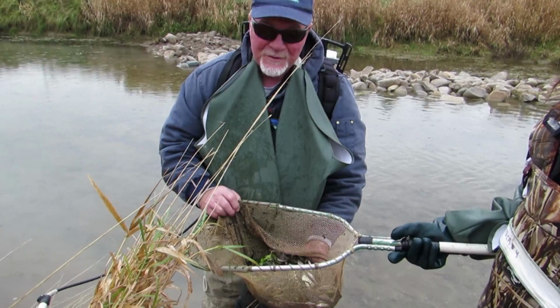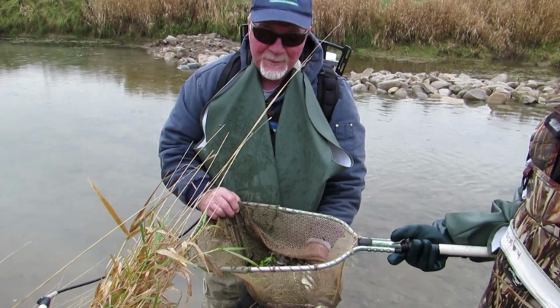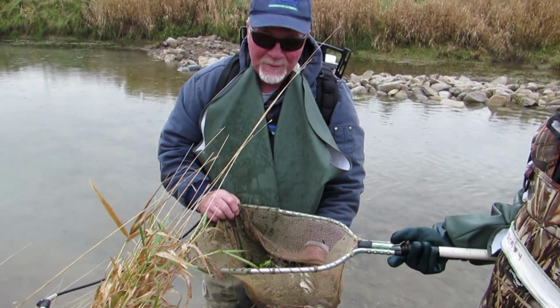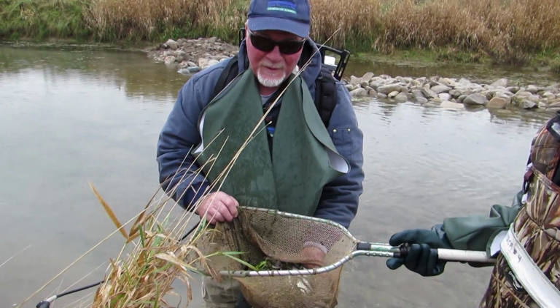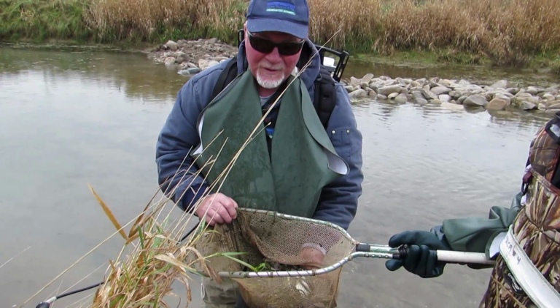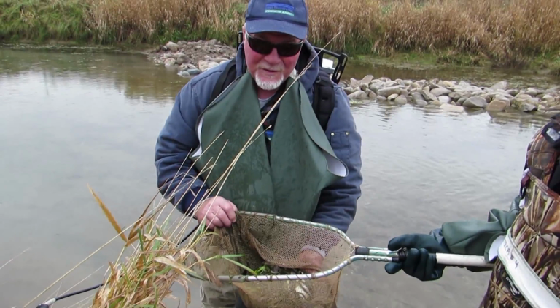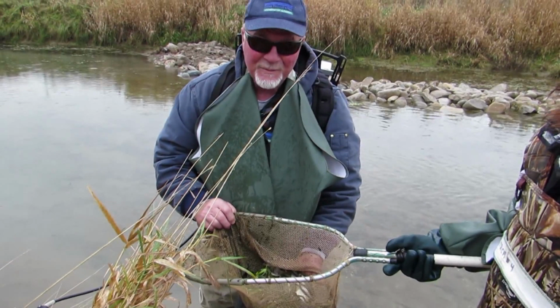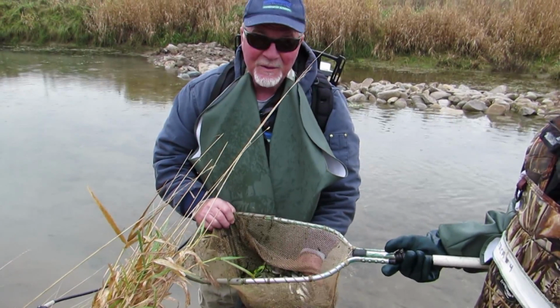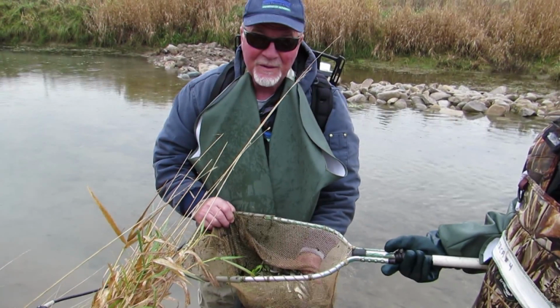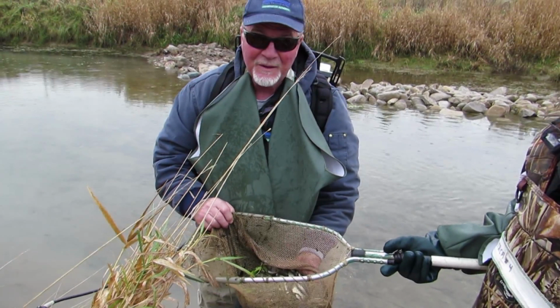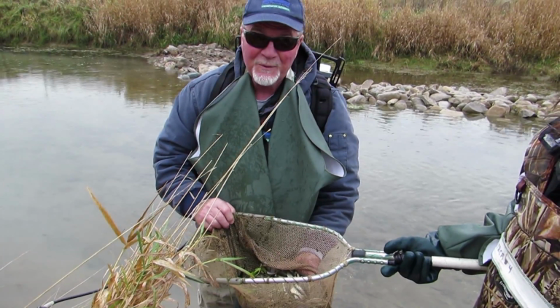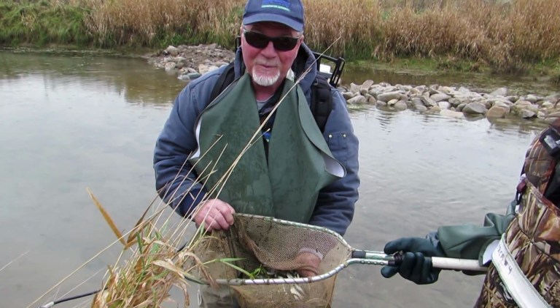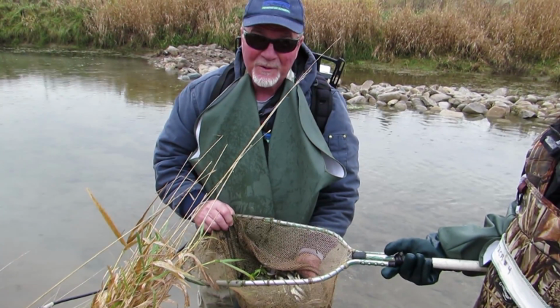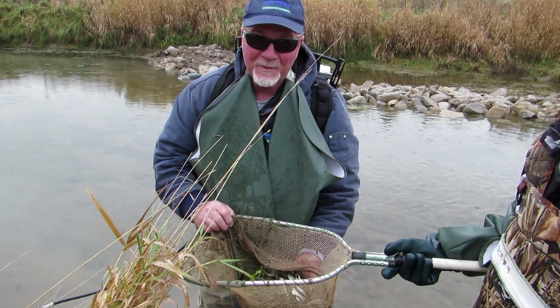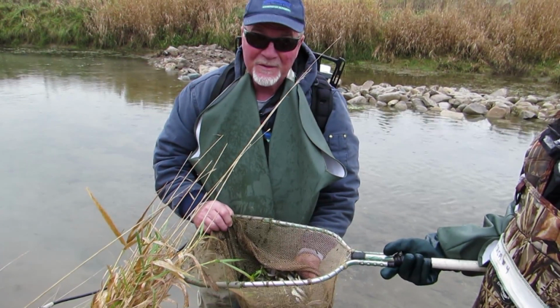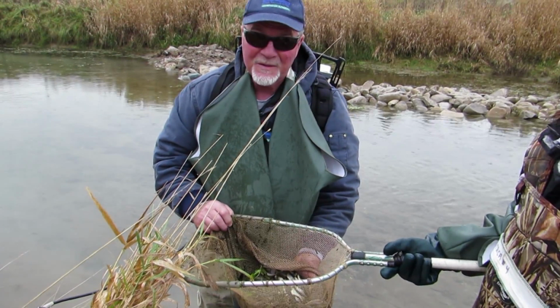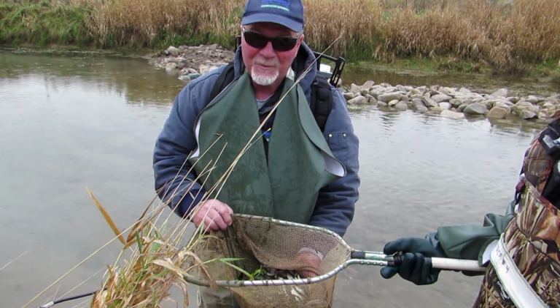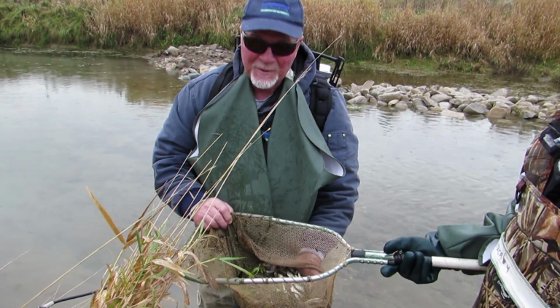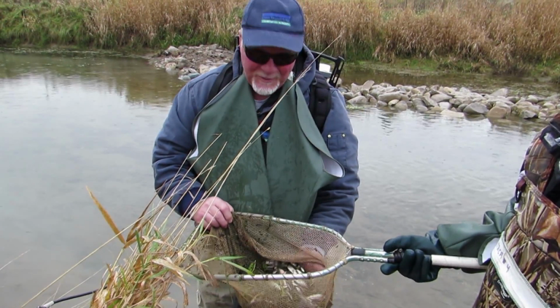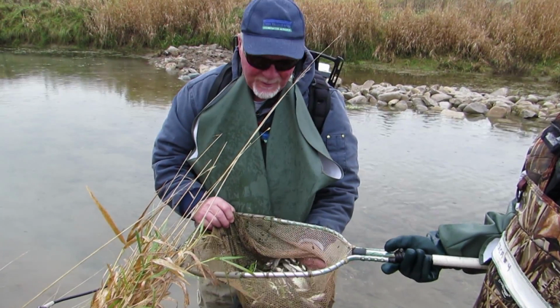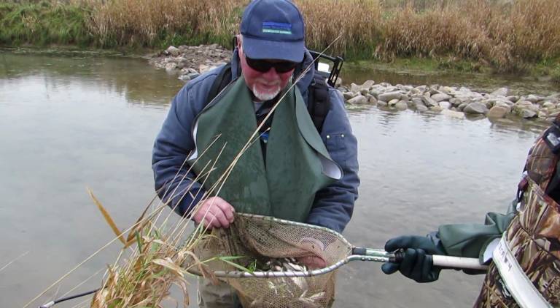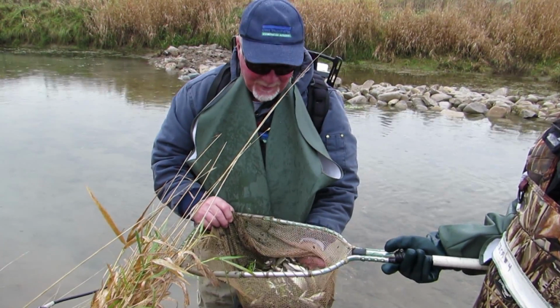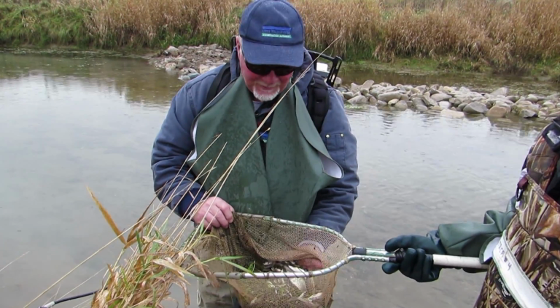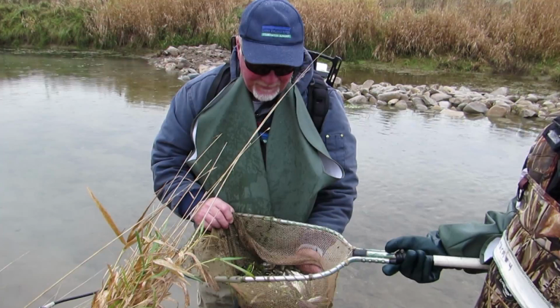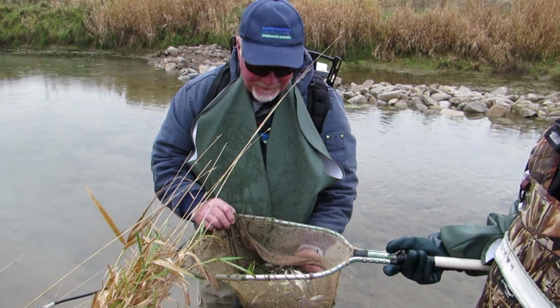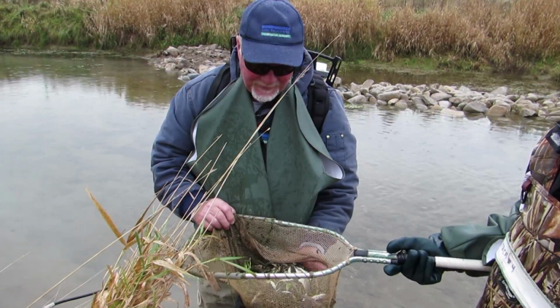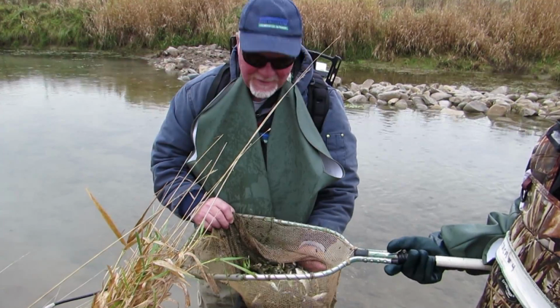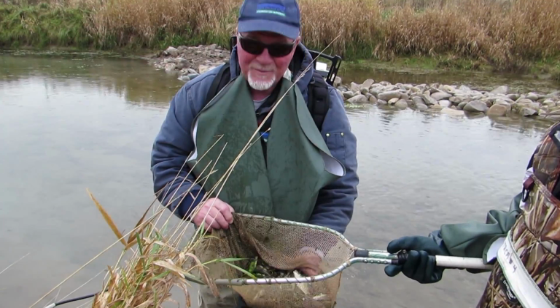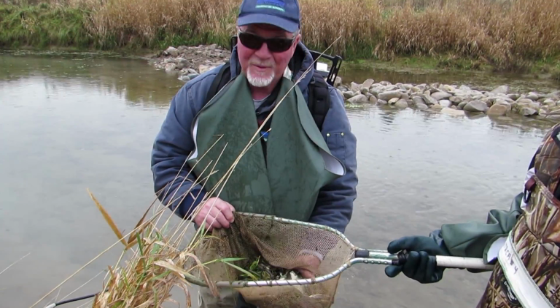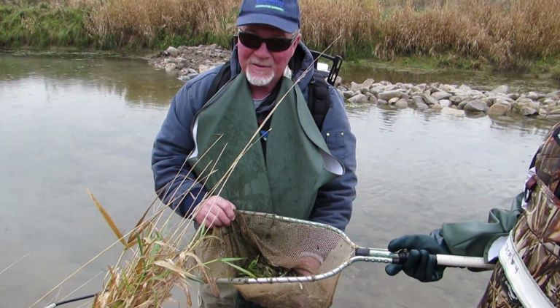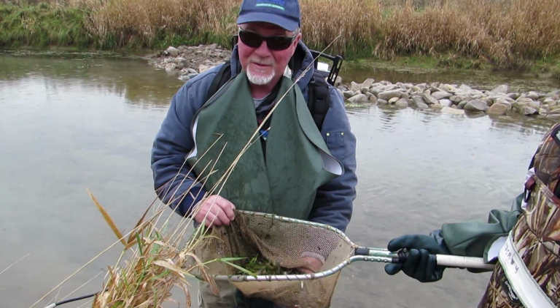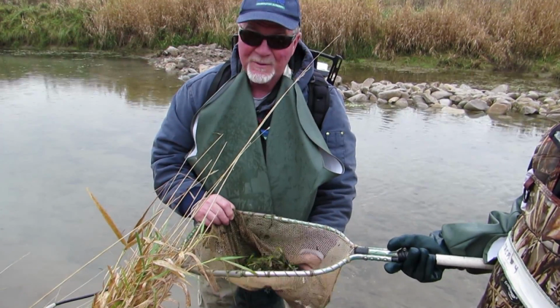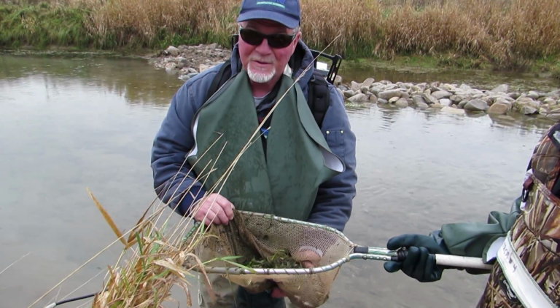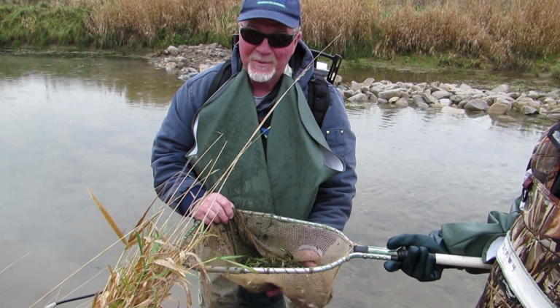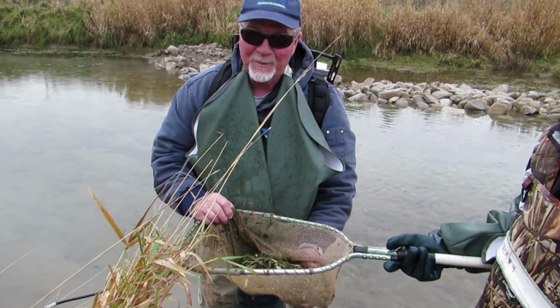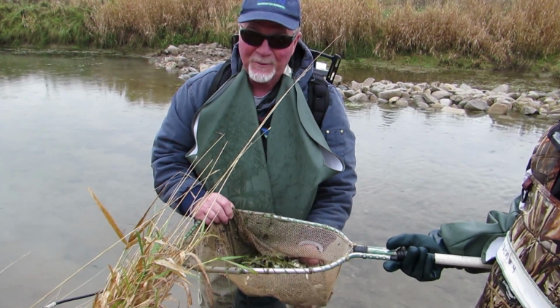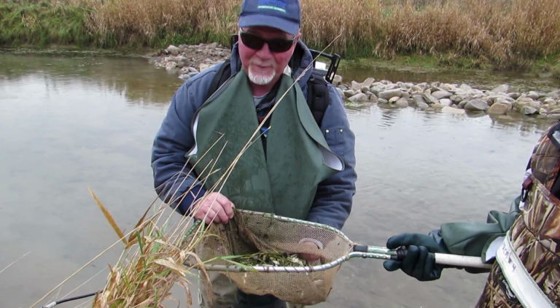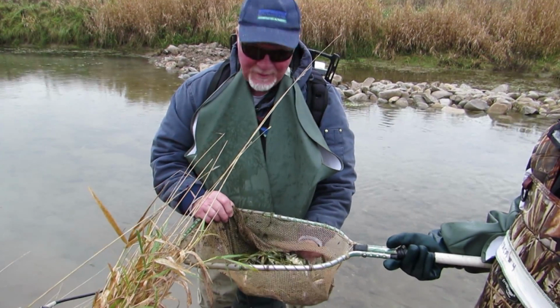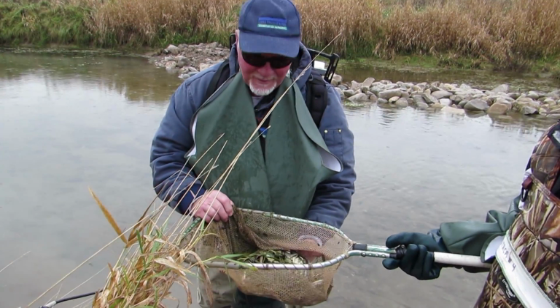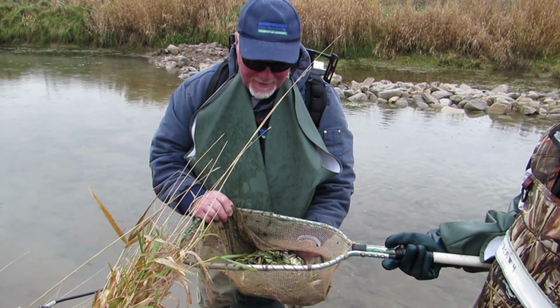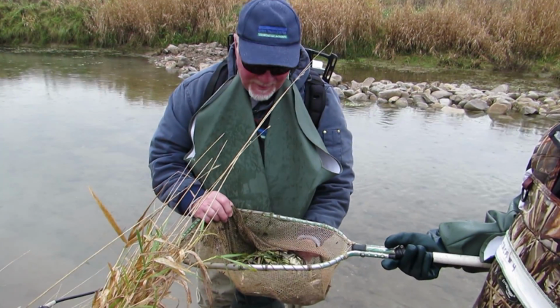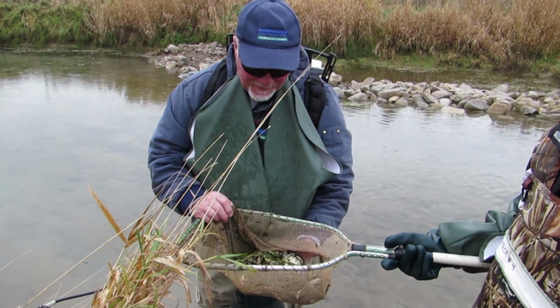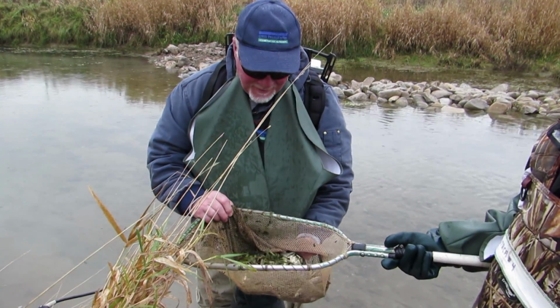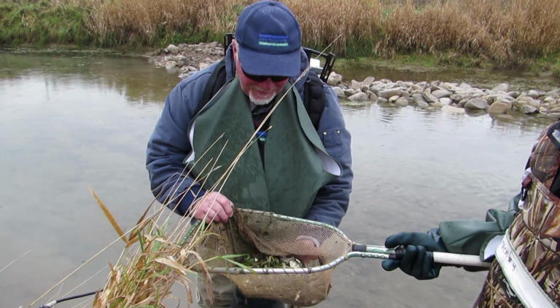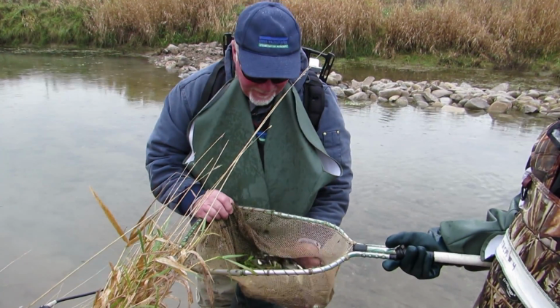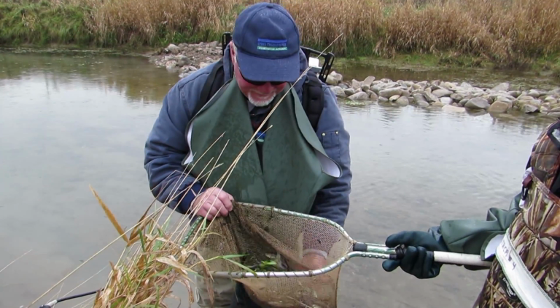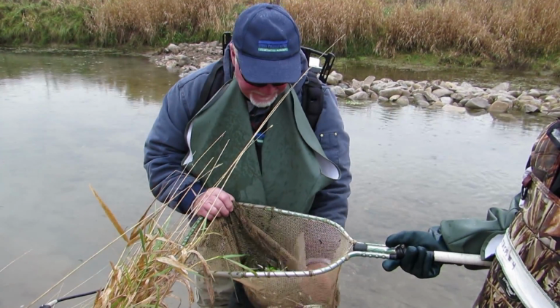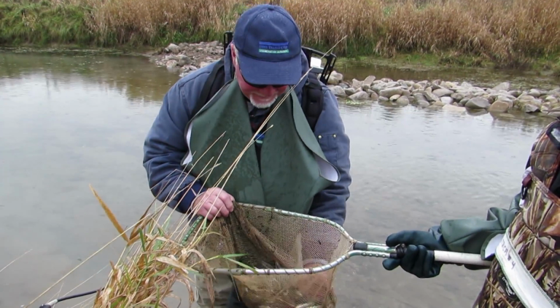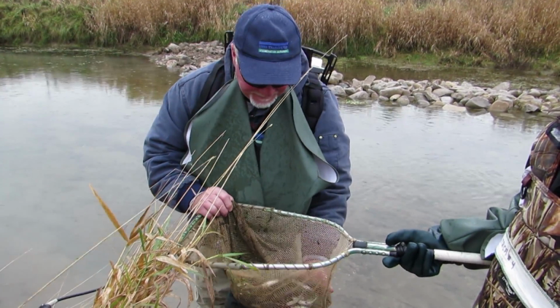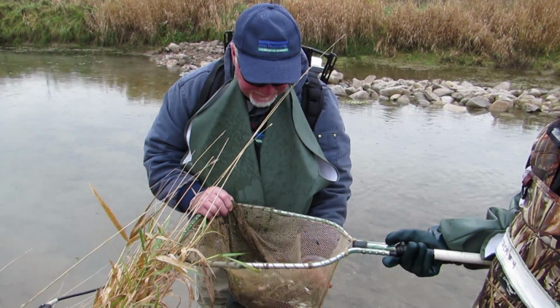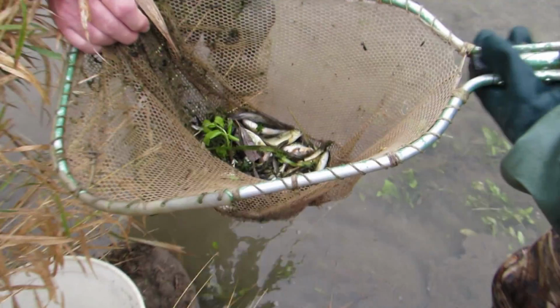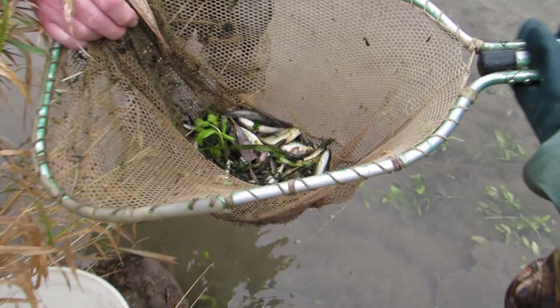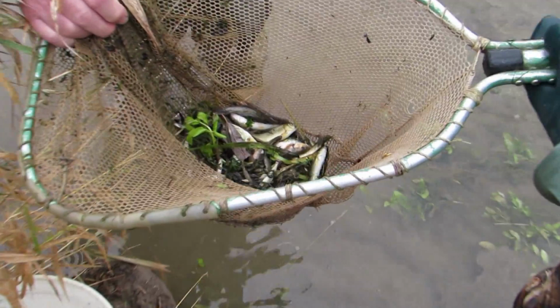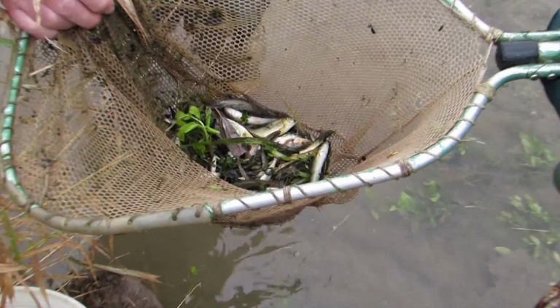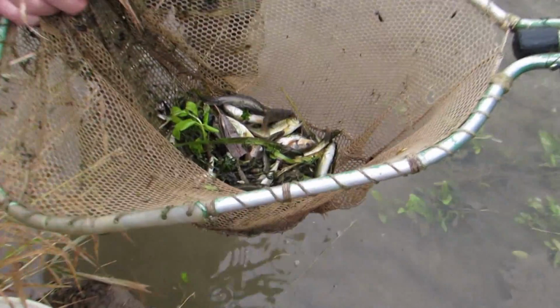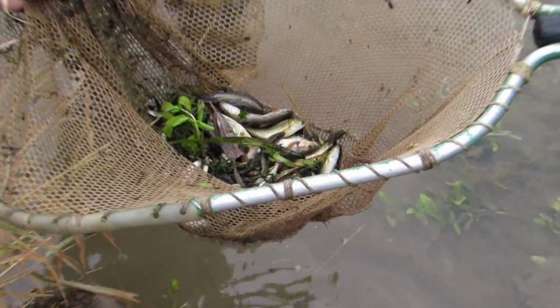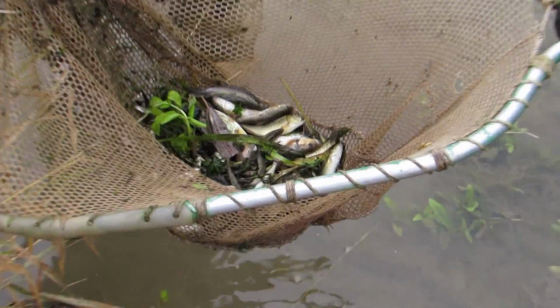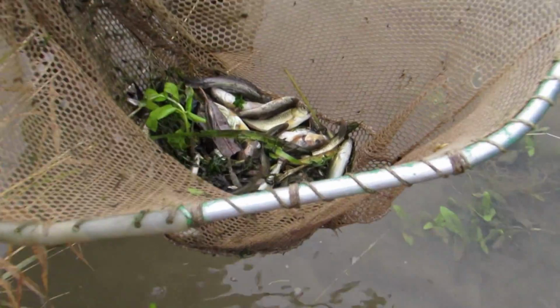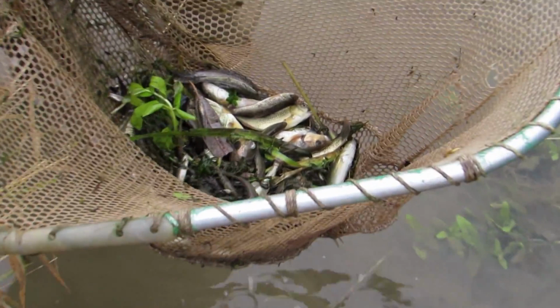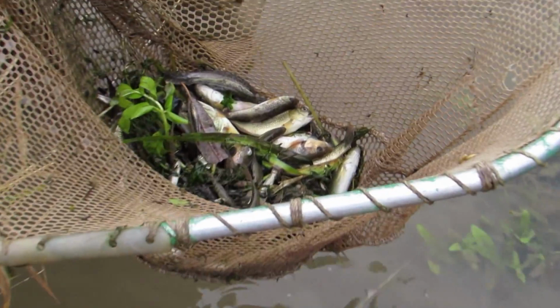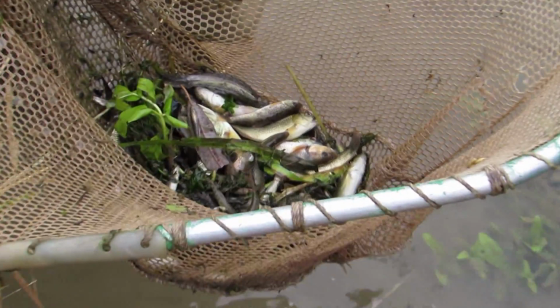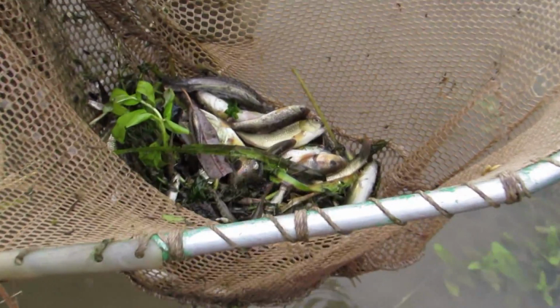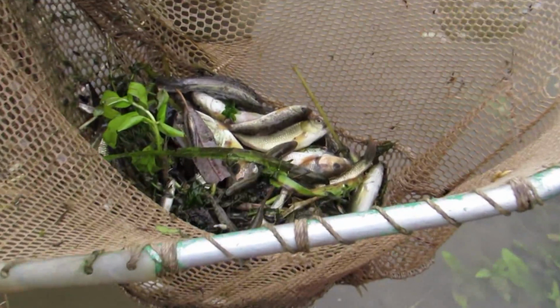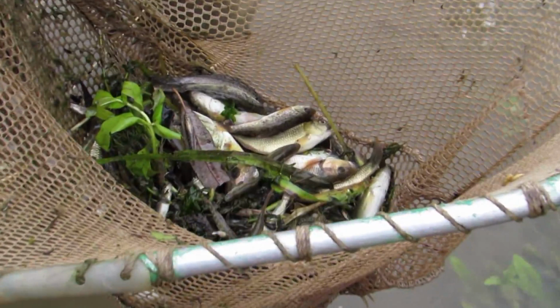In our sampling today we probably had somewhere between 12 and 15 species, which is about what we'd expect from here.